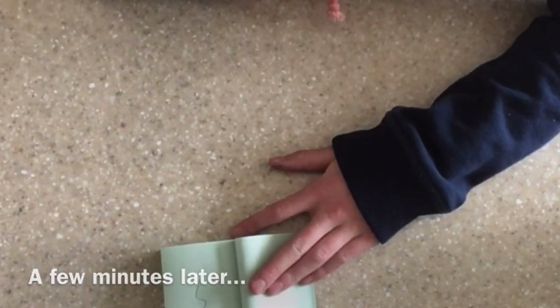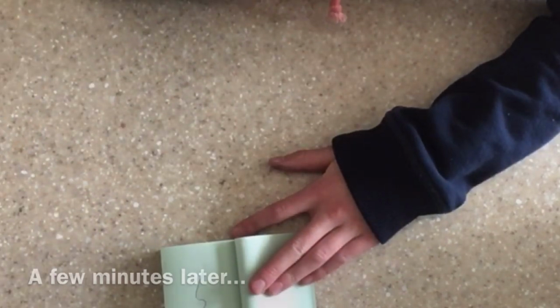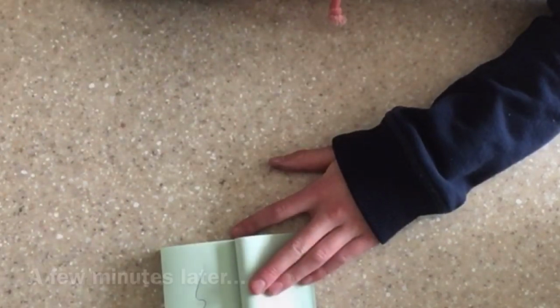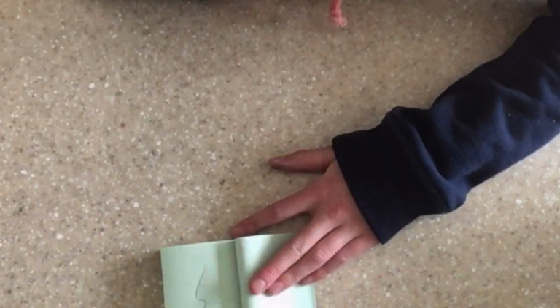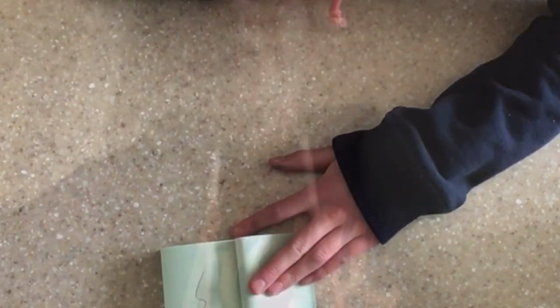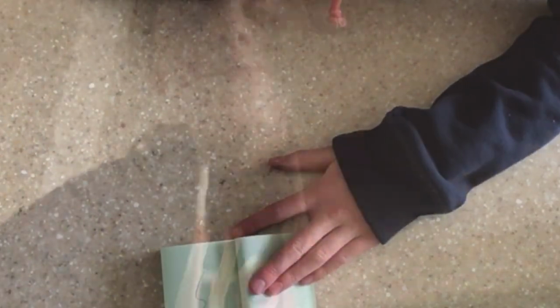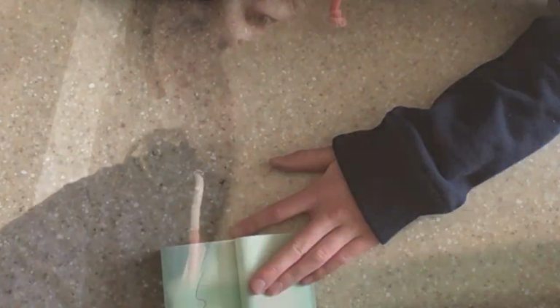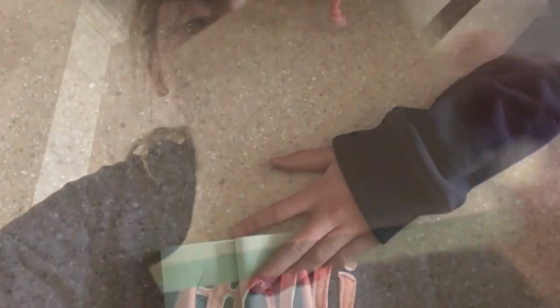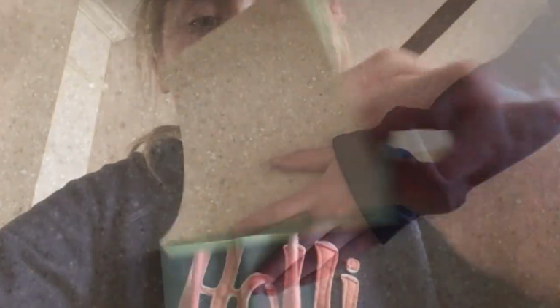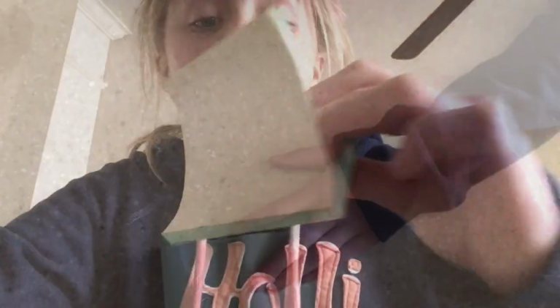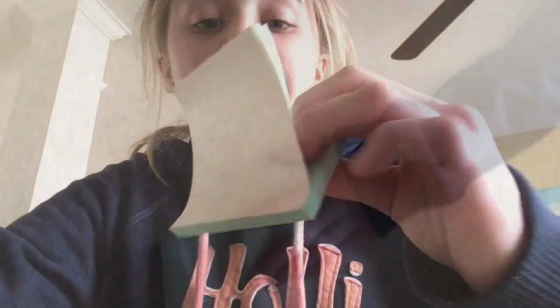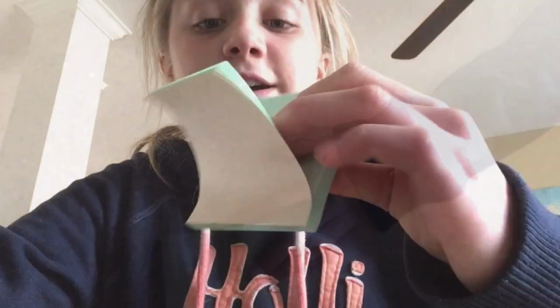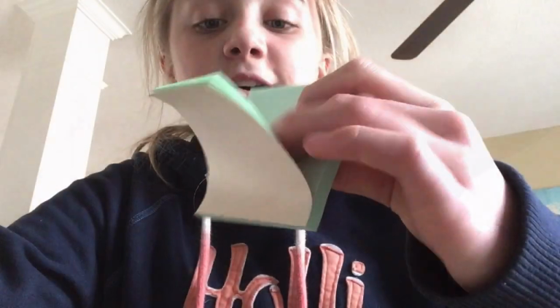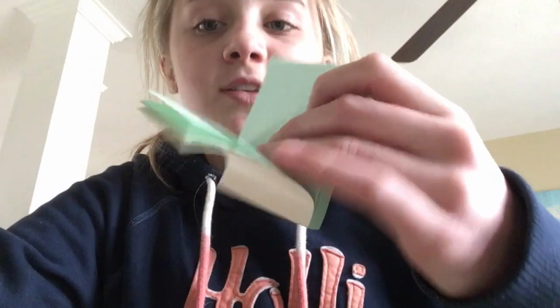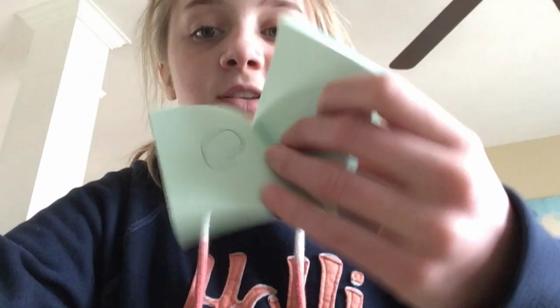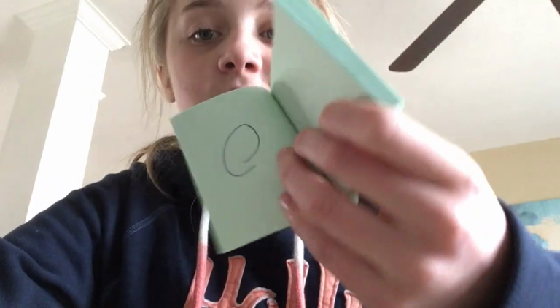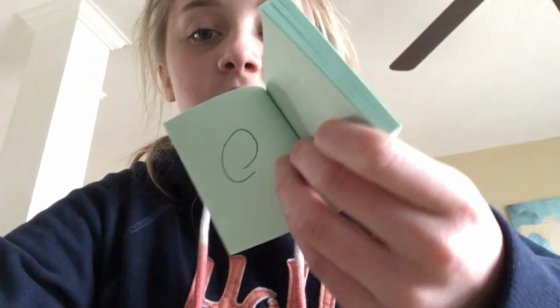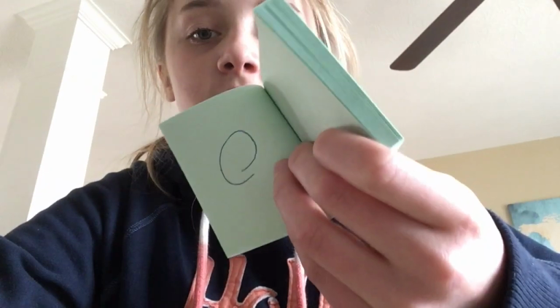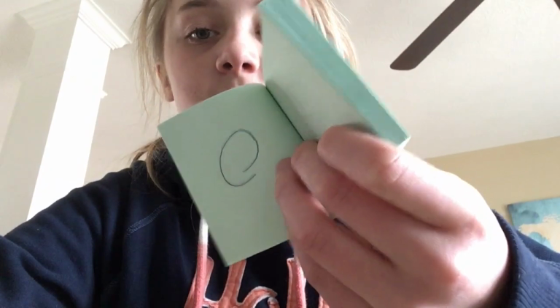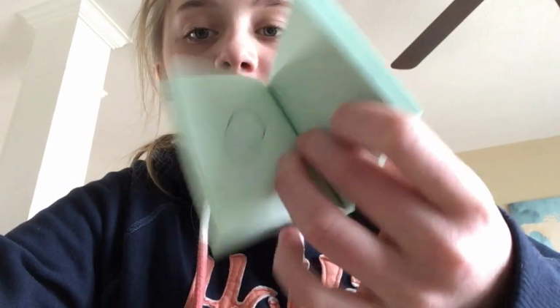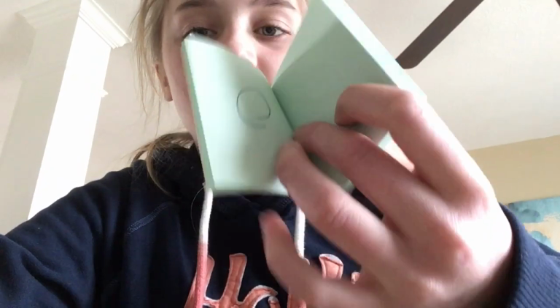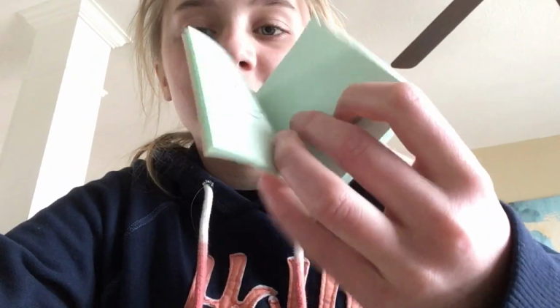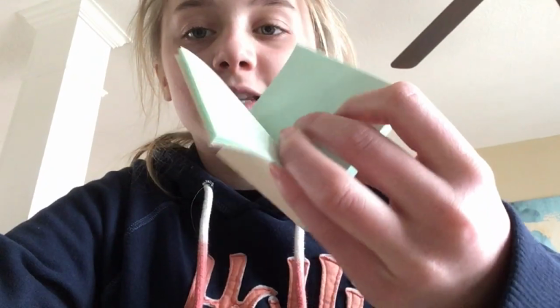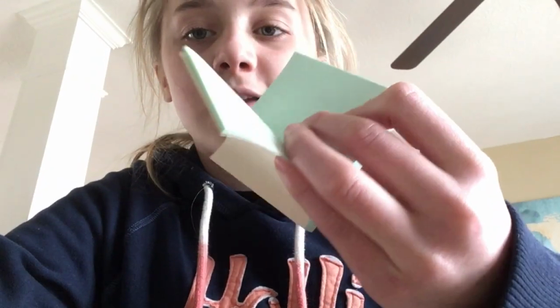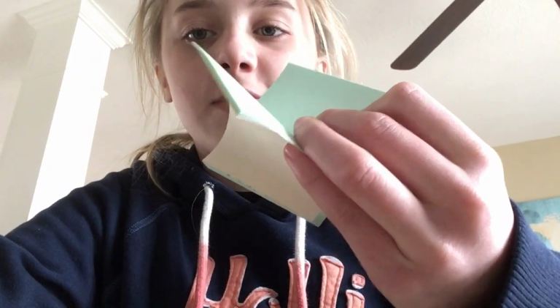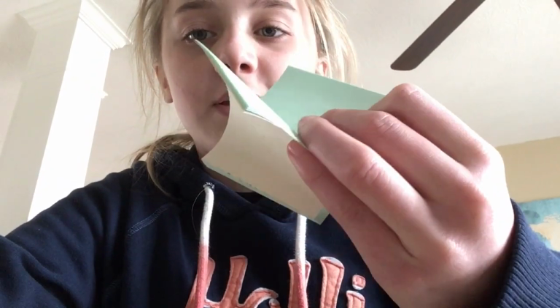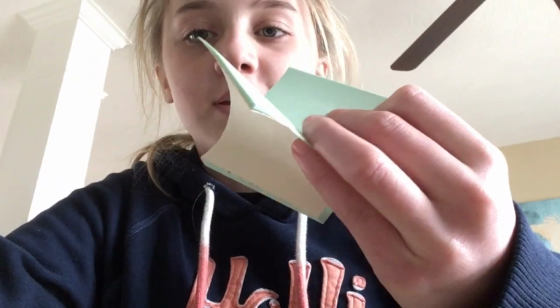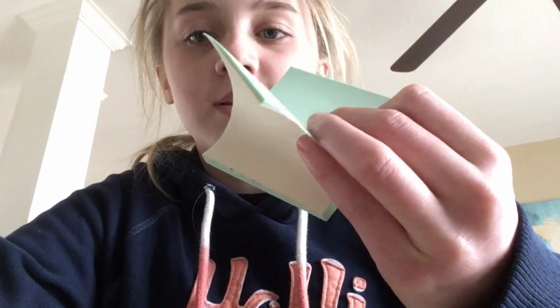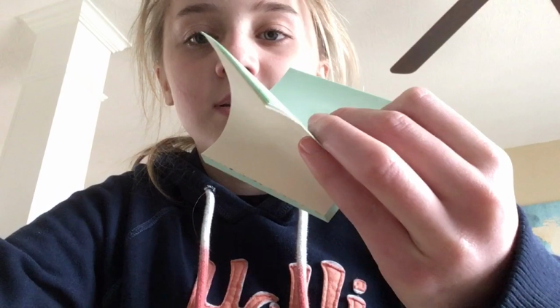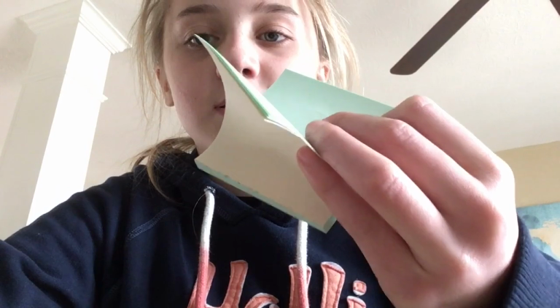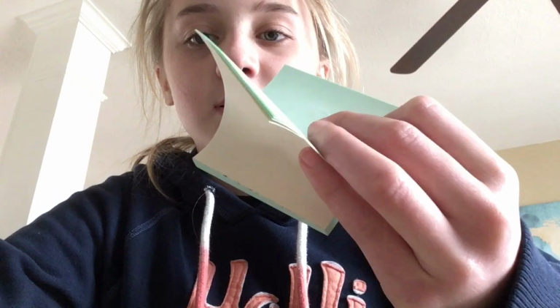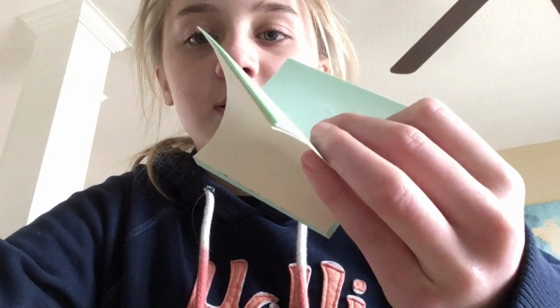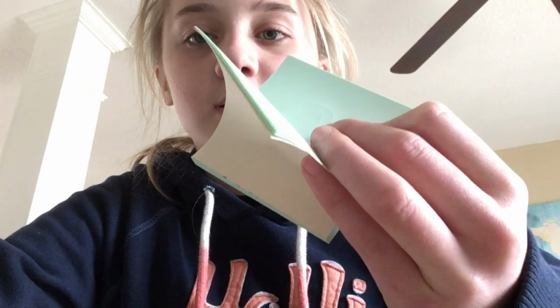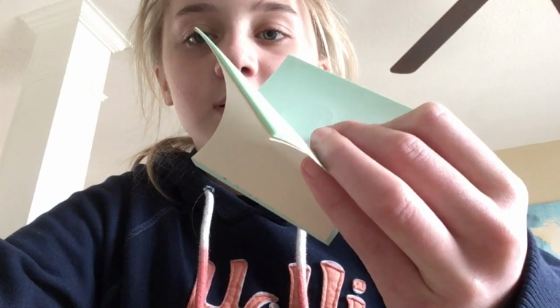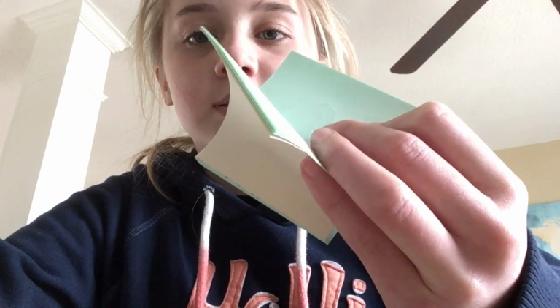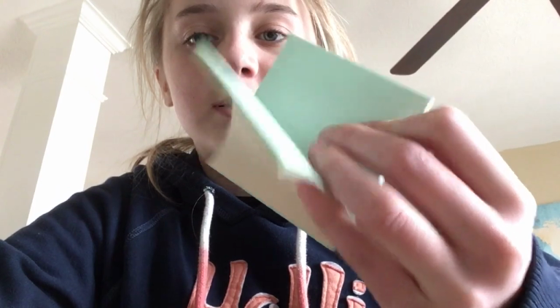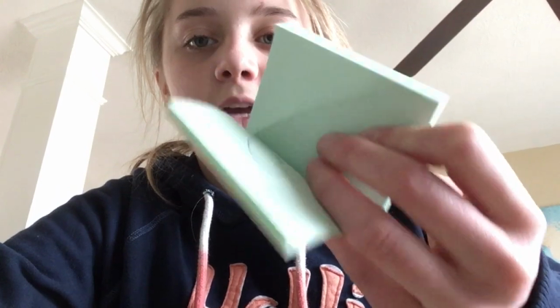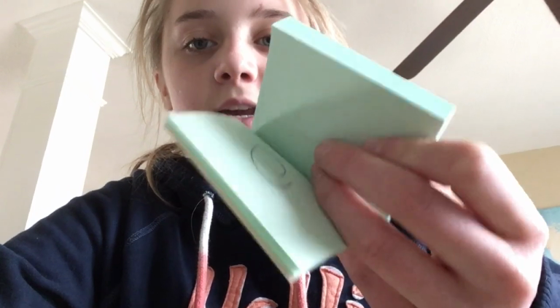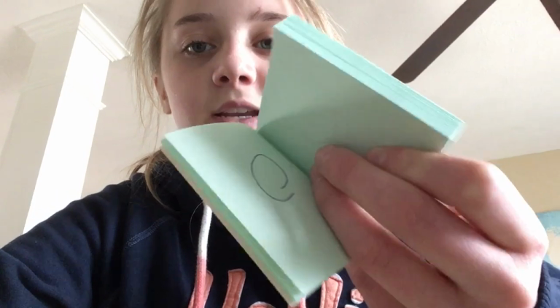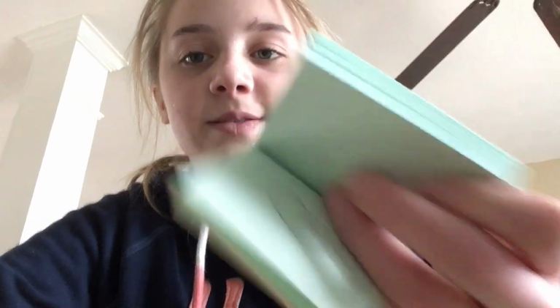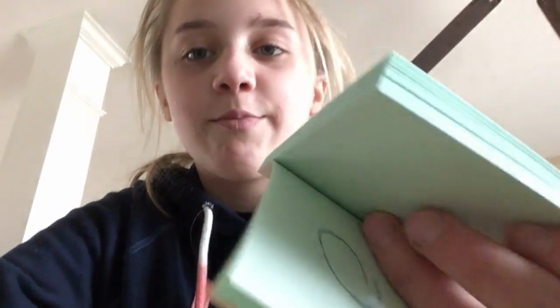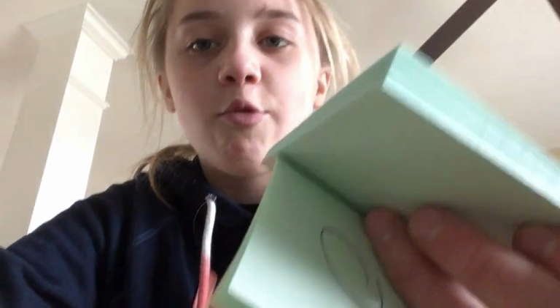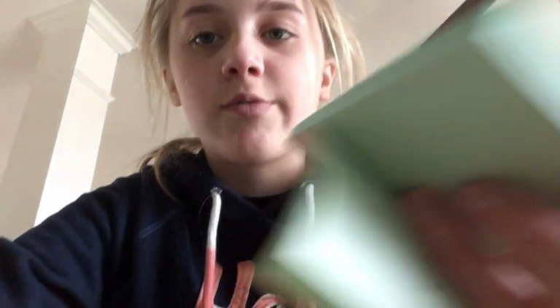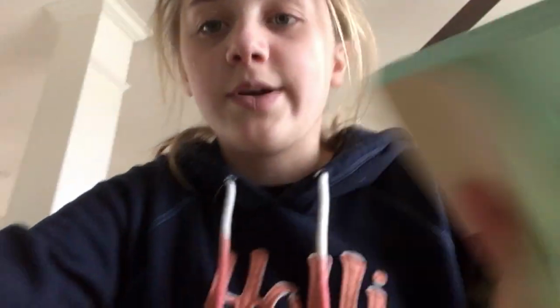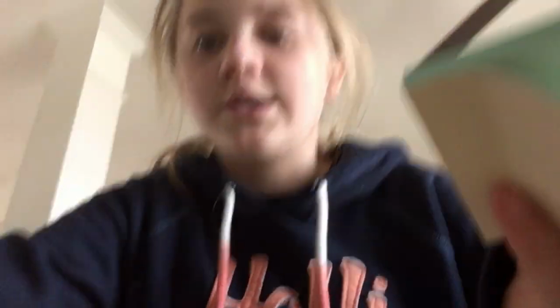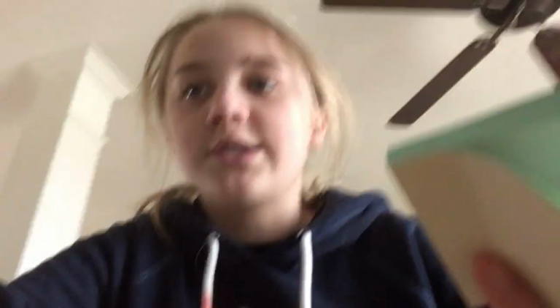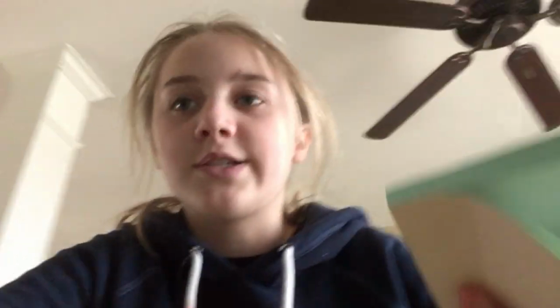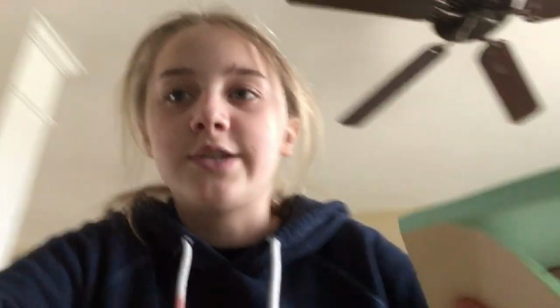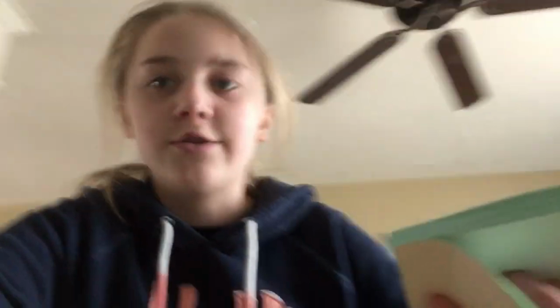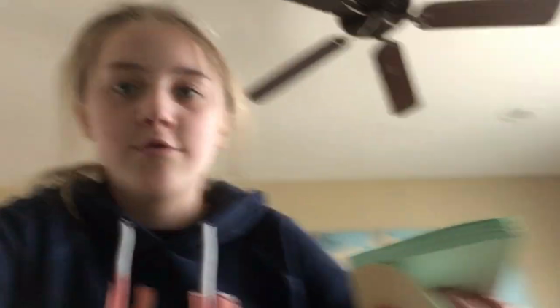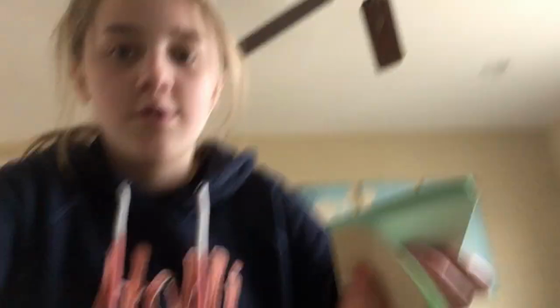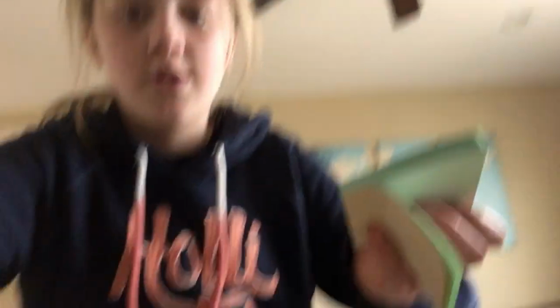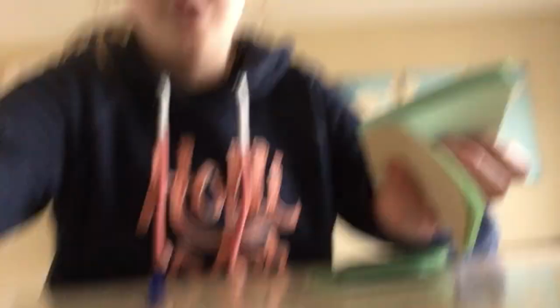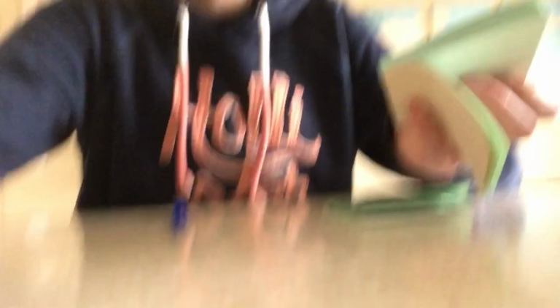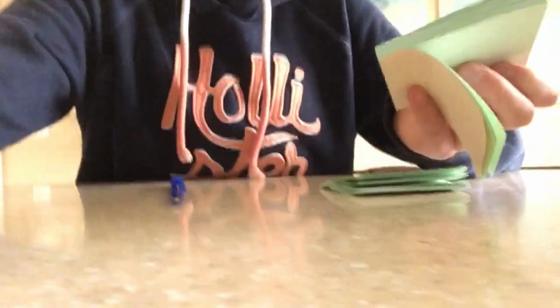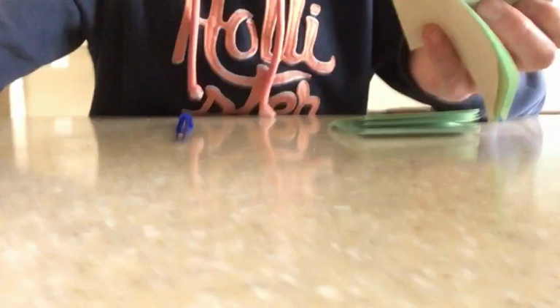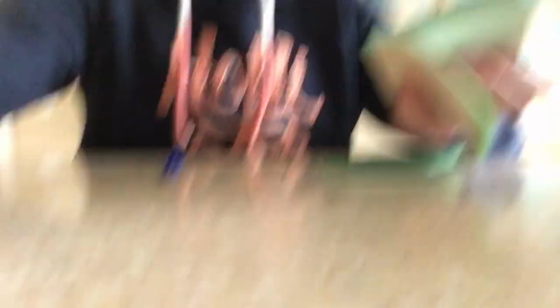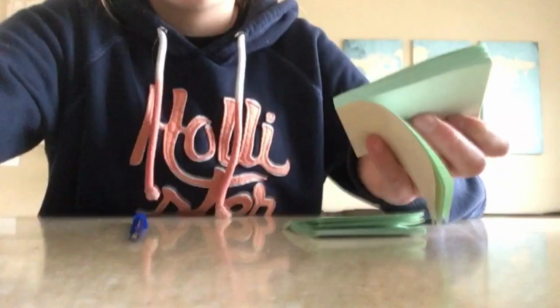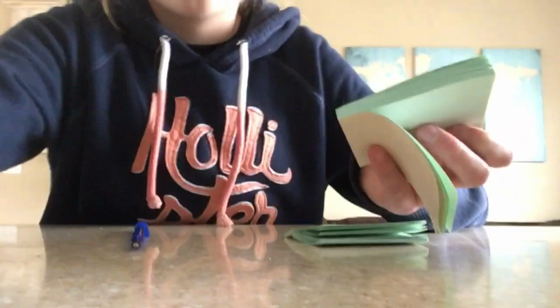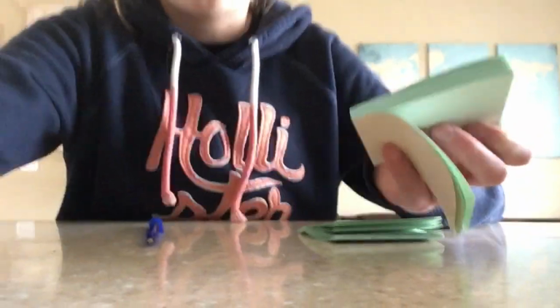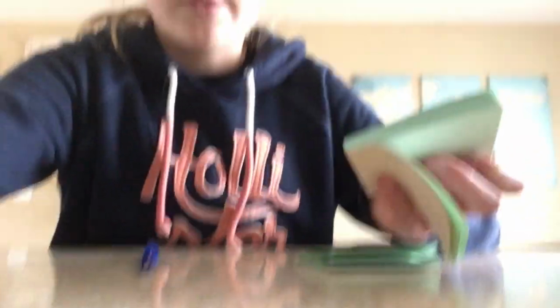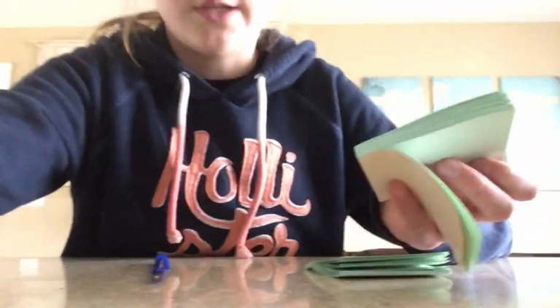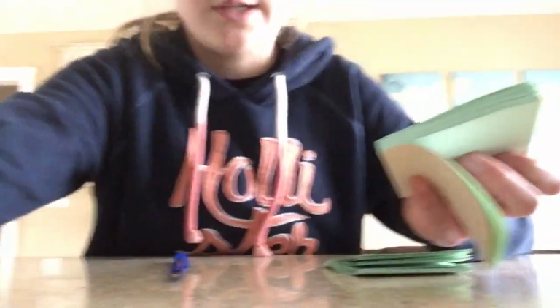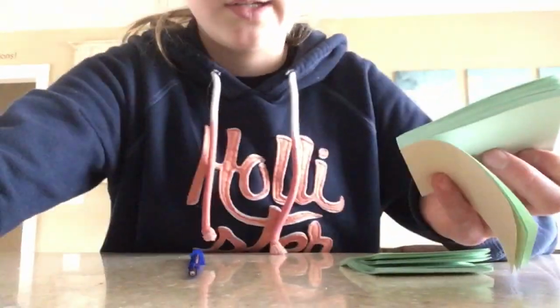I'm basically done. I just have a tiny bit more pages to do, so I'm just going to finish this up.